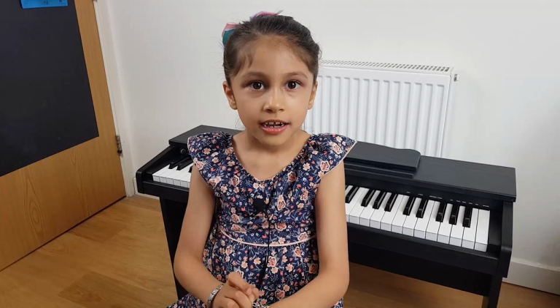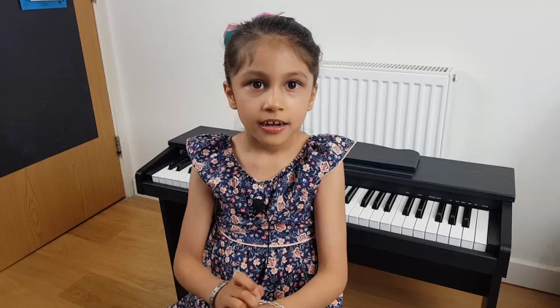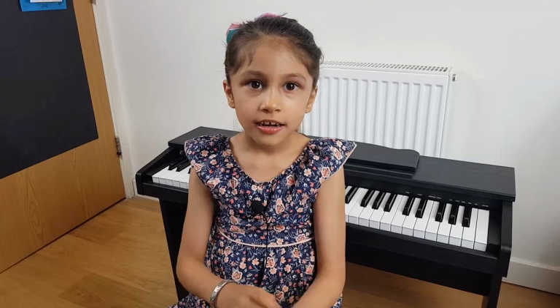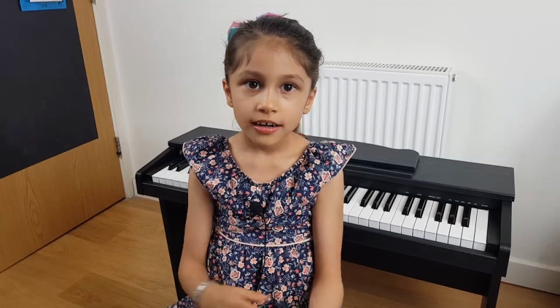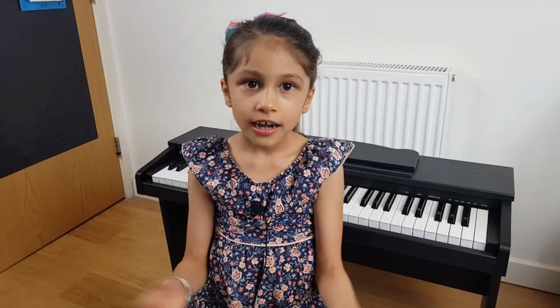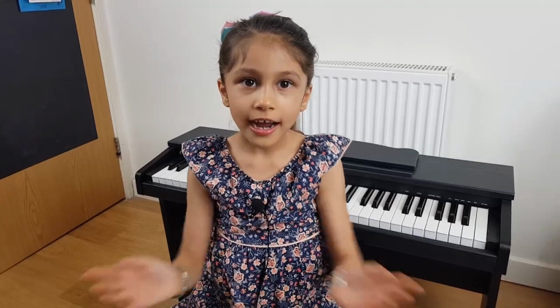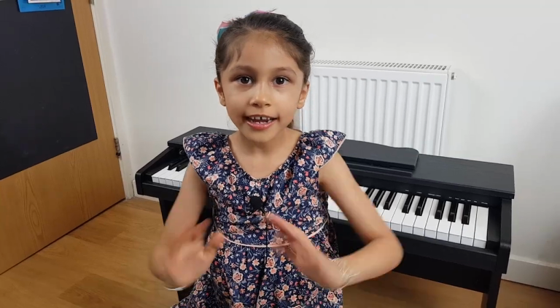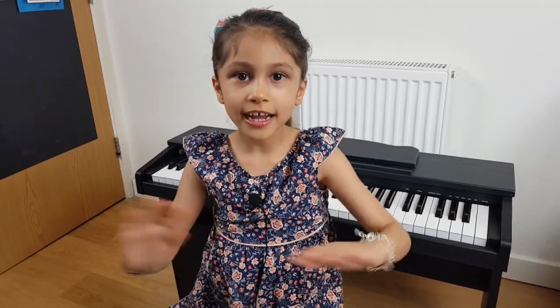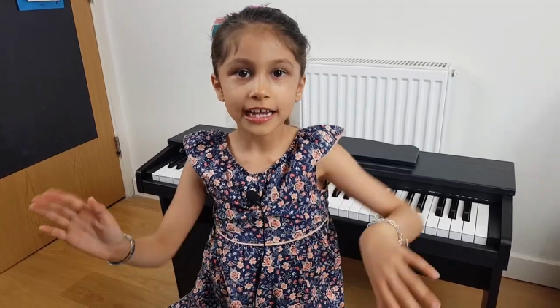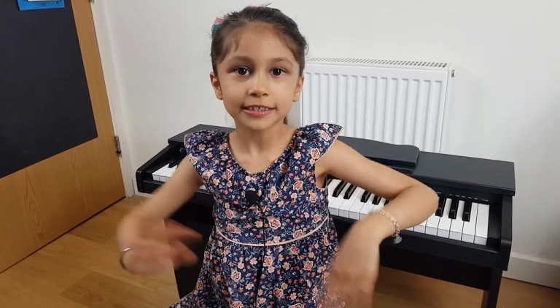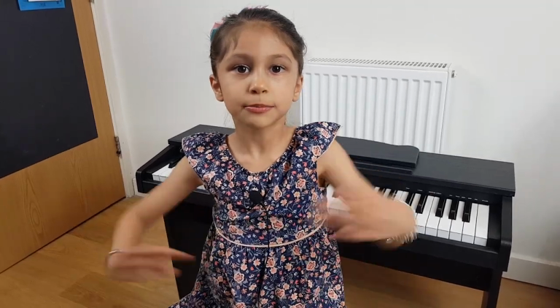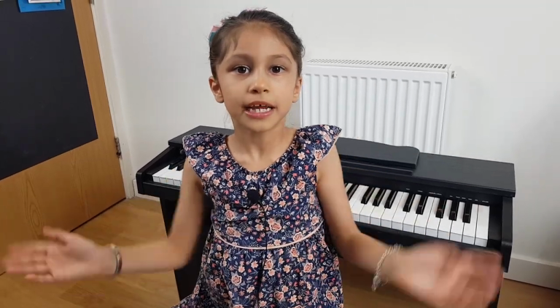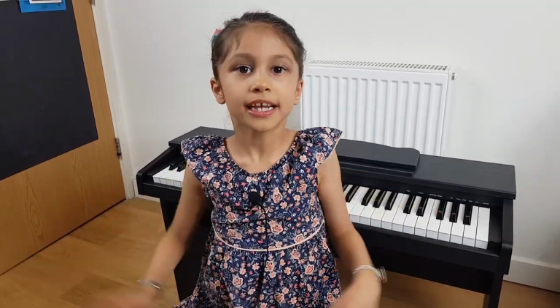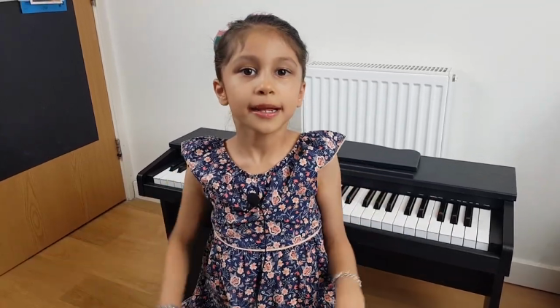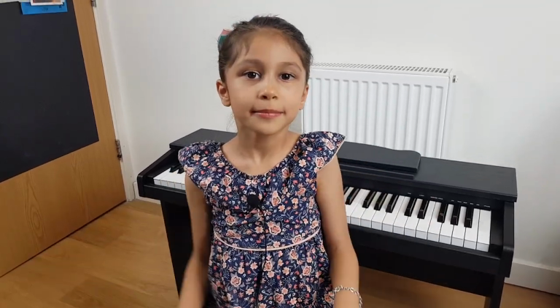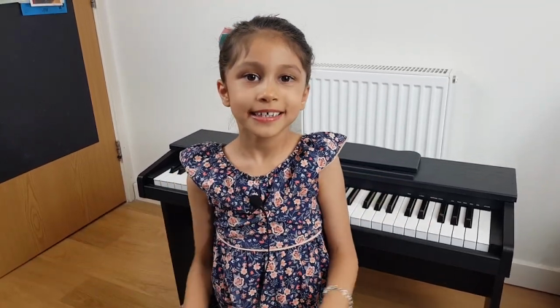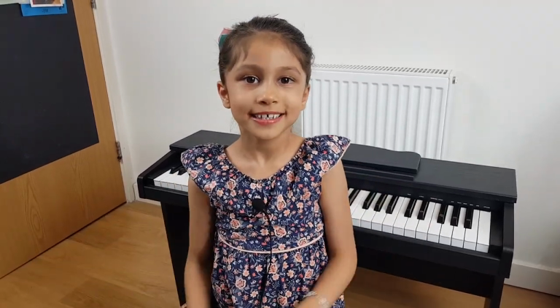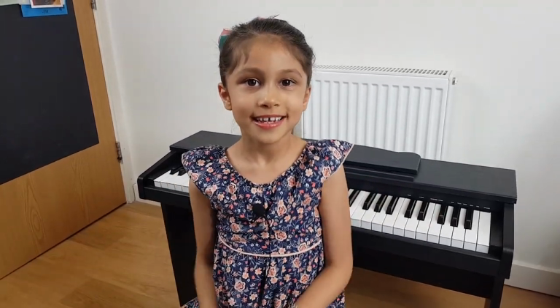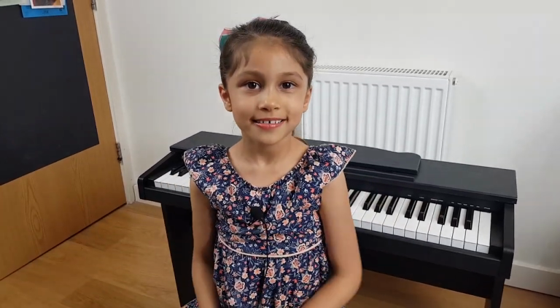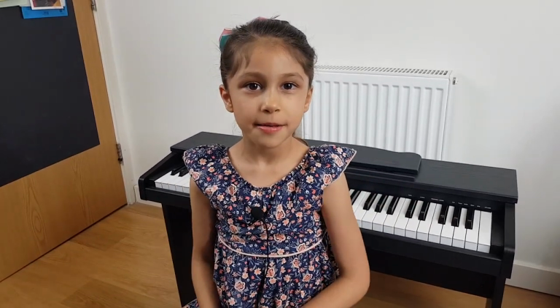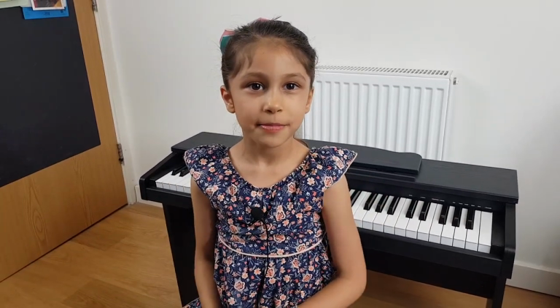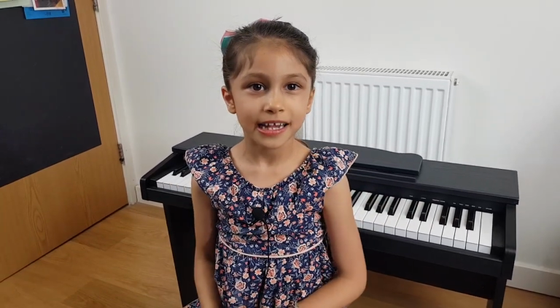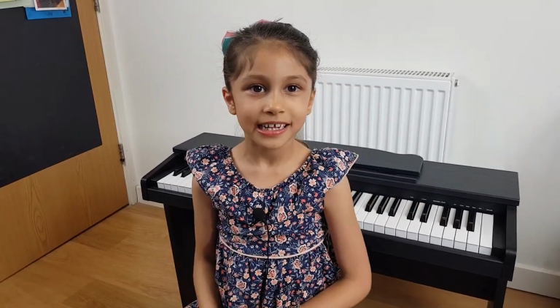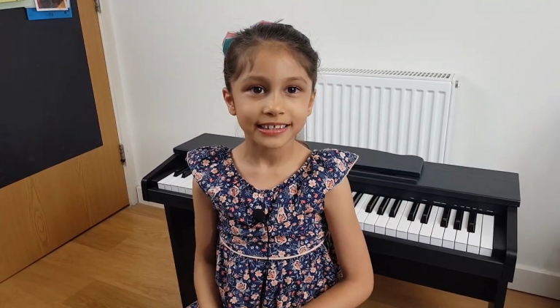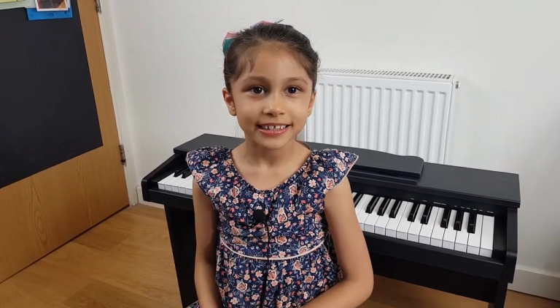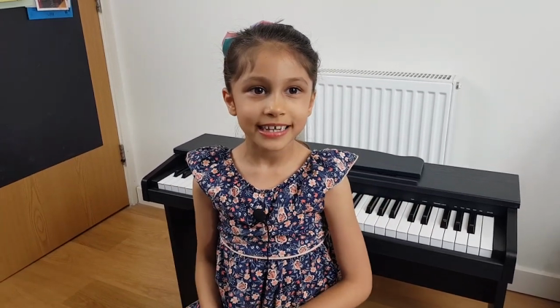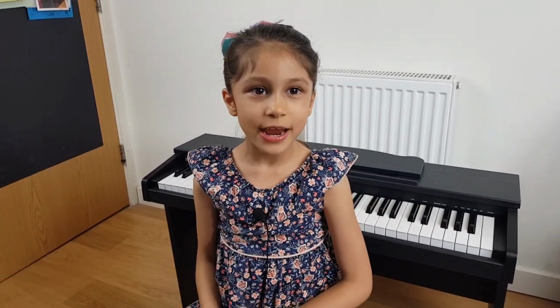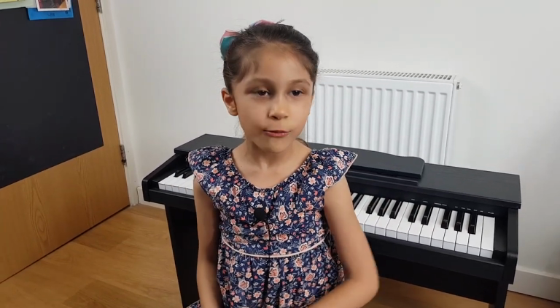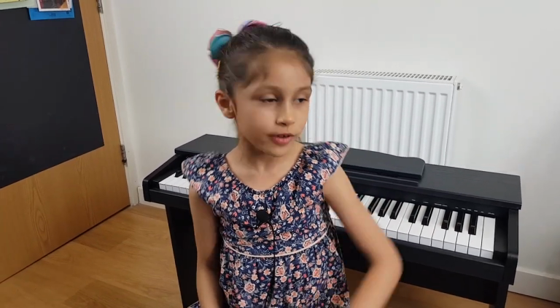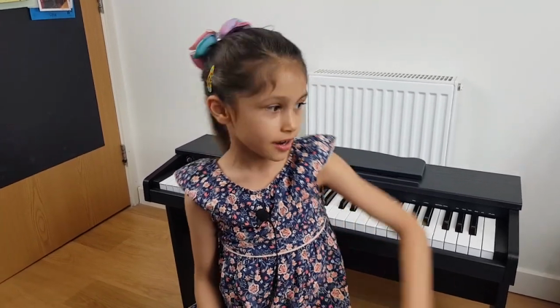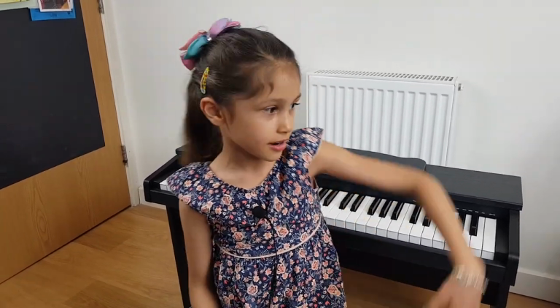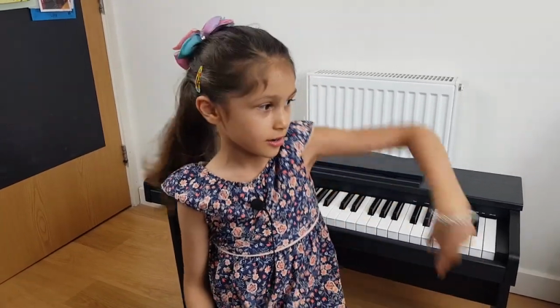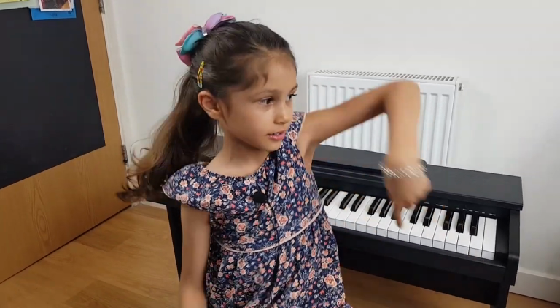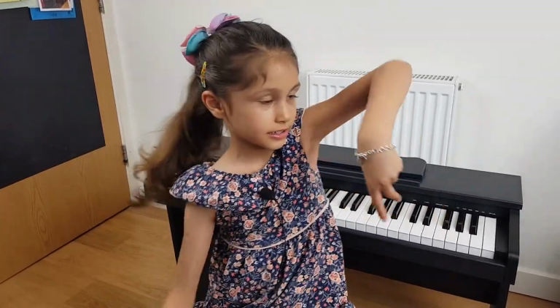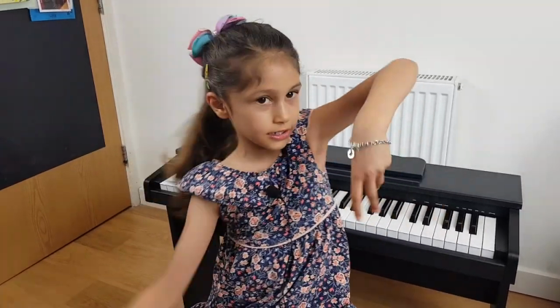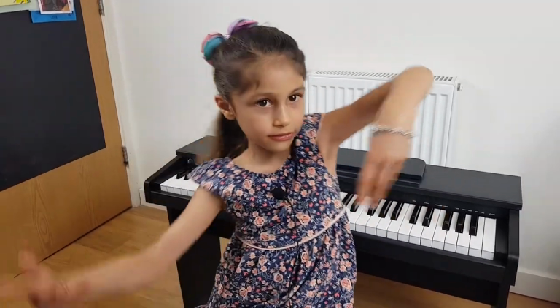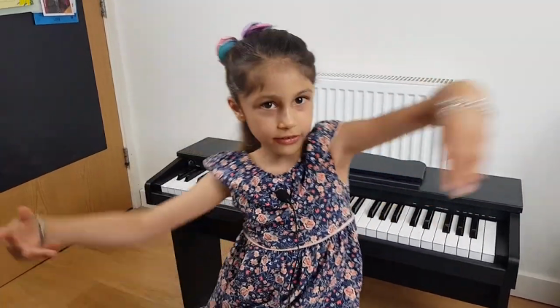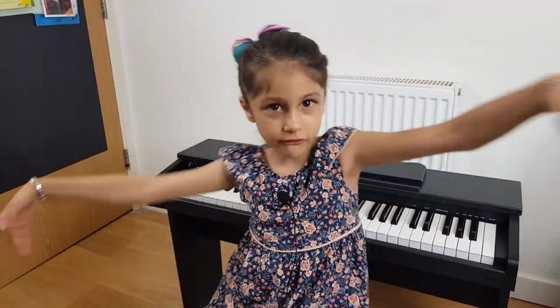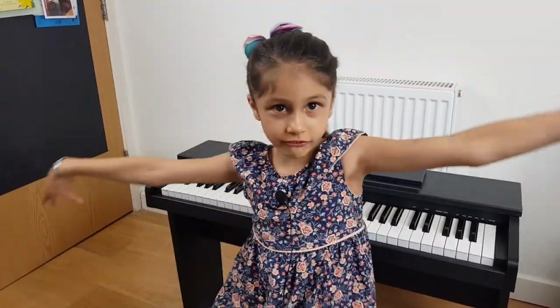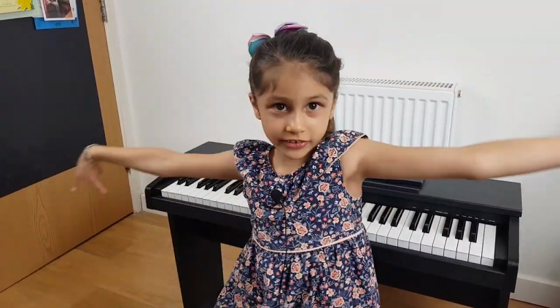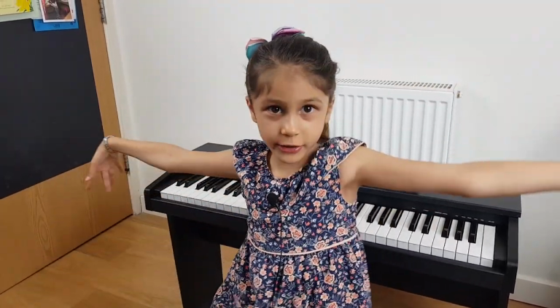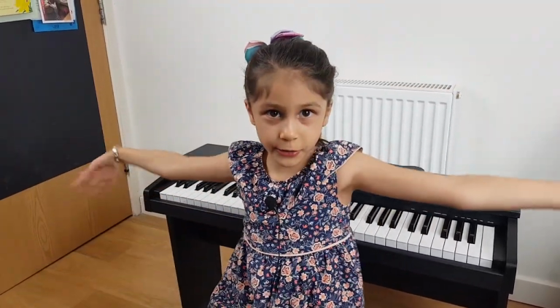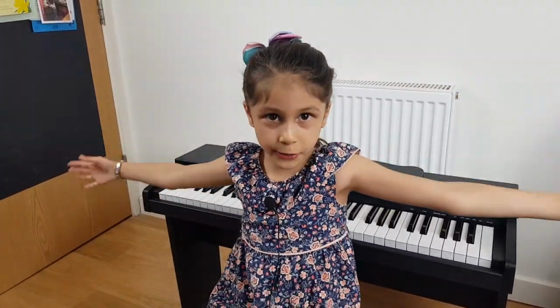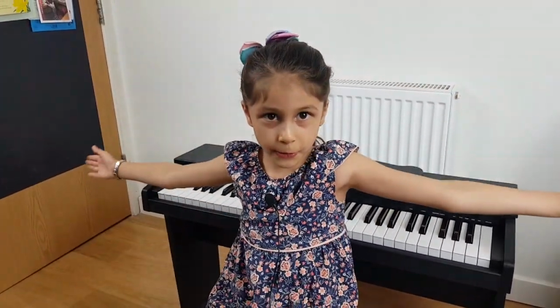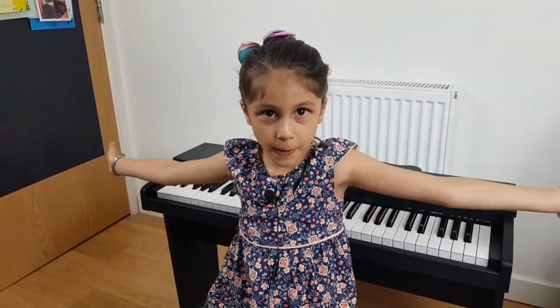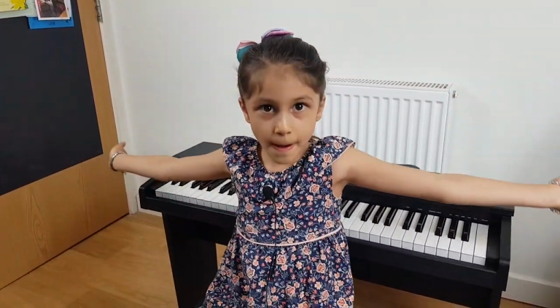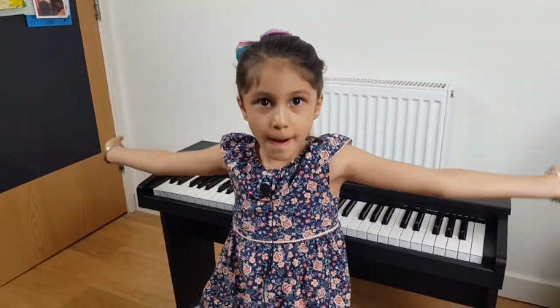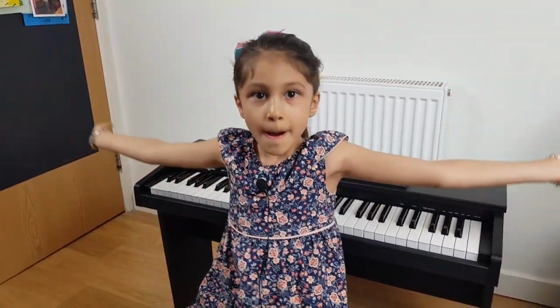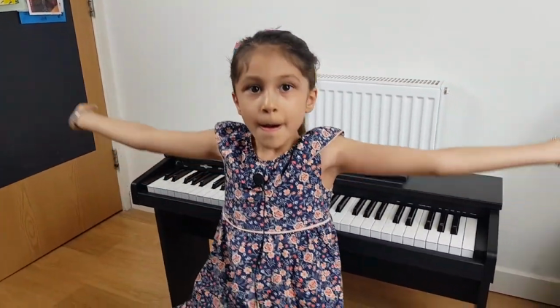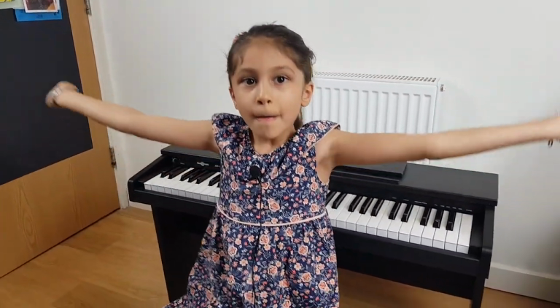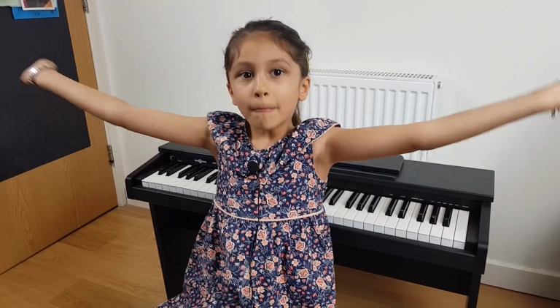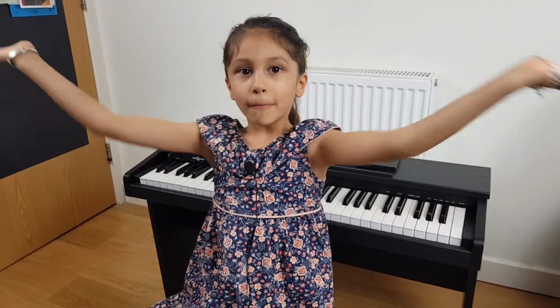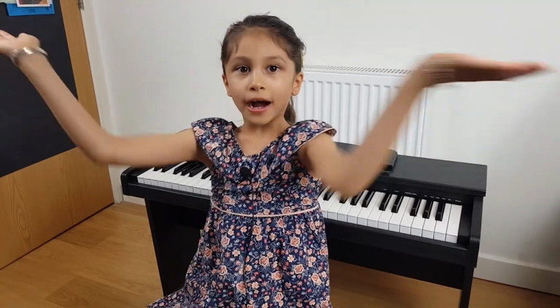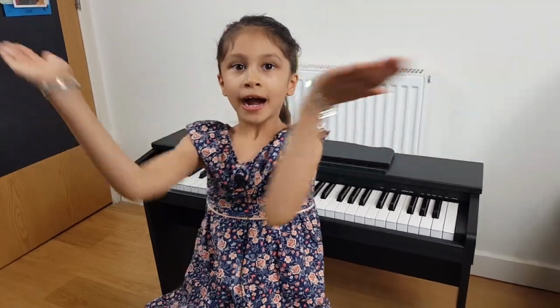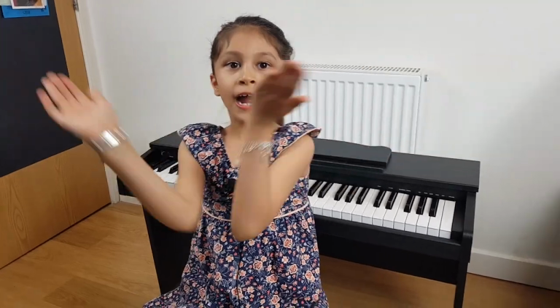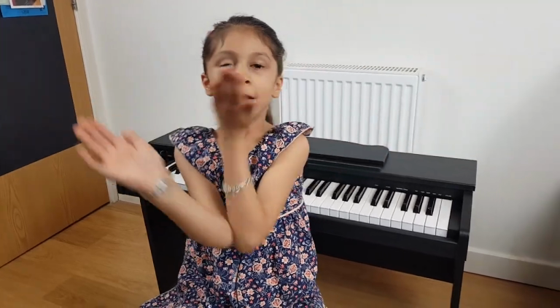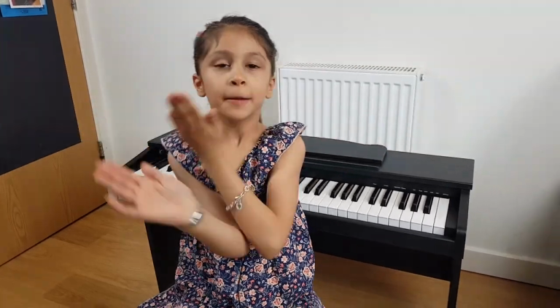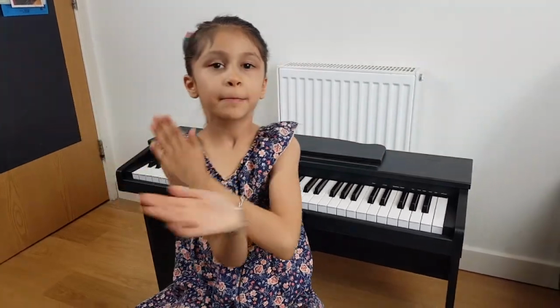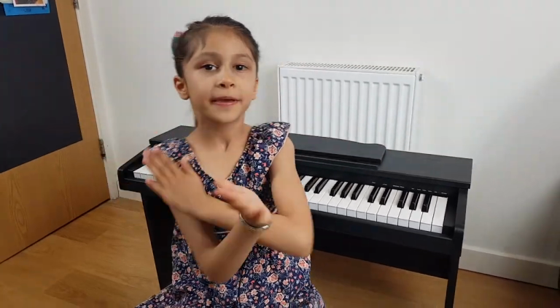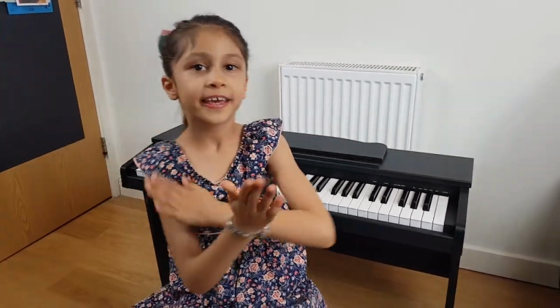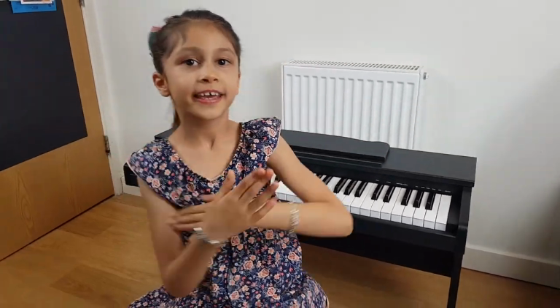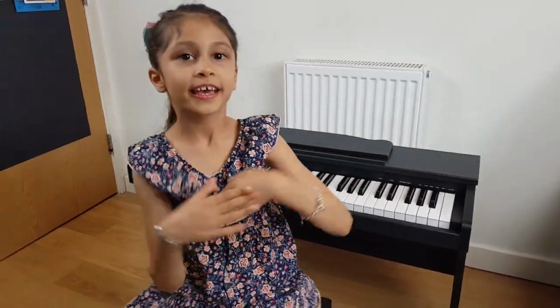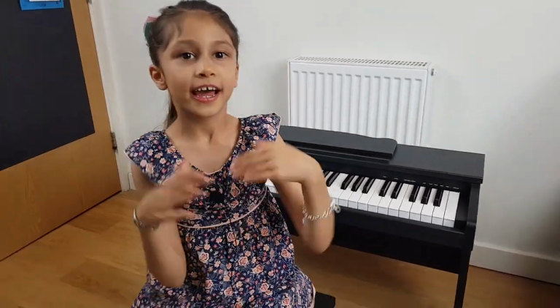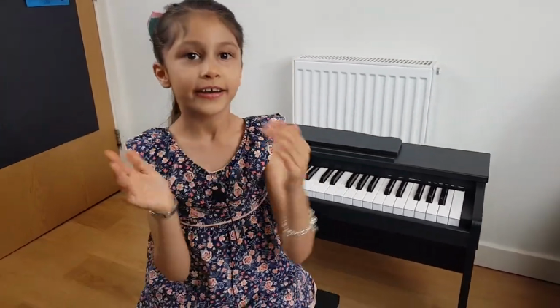Hi guys, my name is Isabelle and today we are going to review my piano.